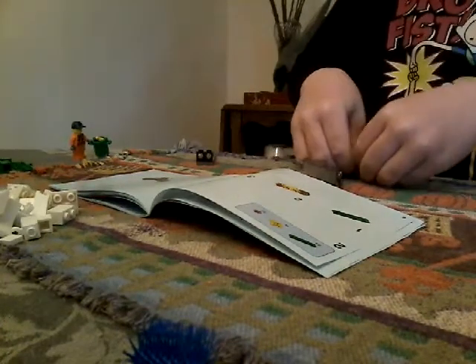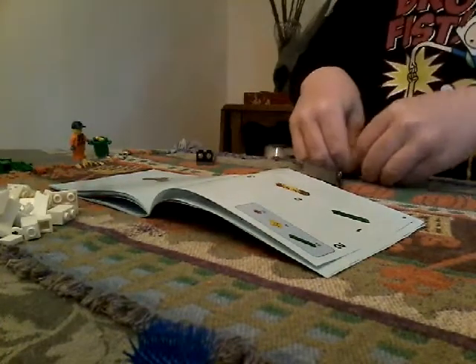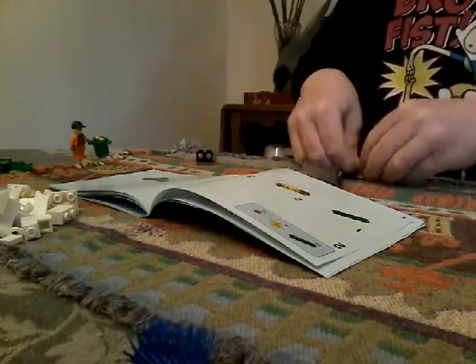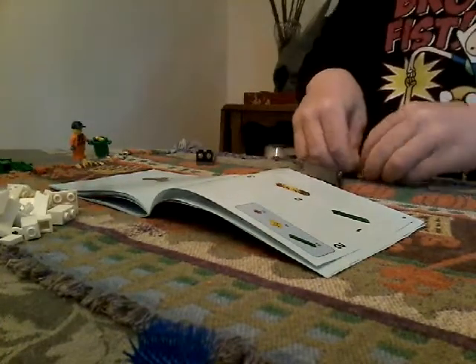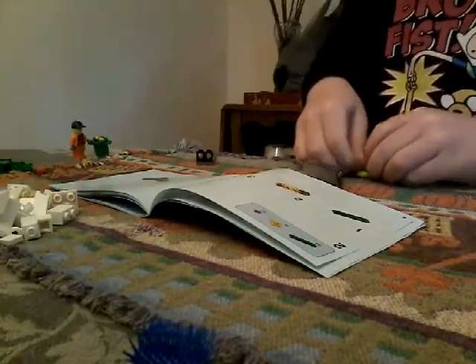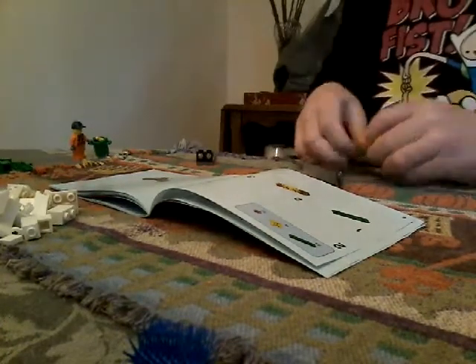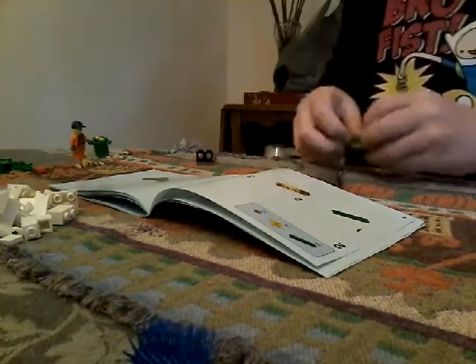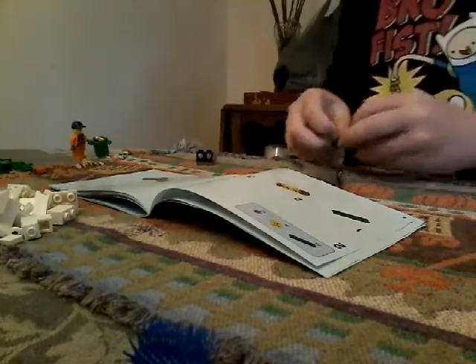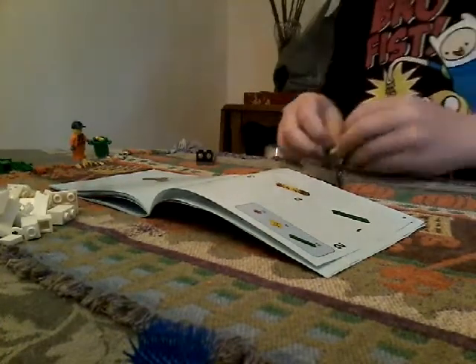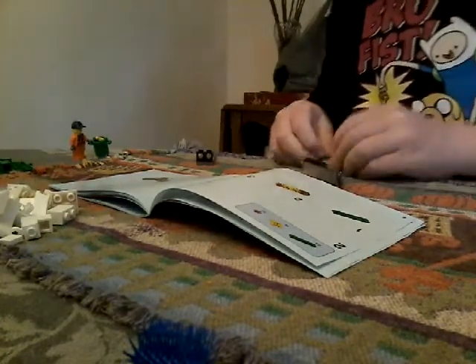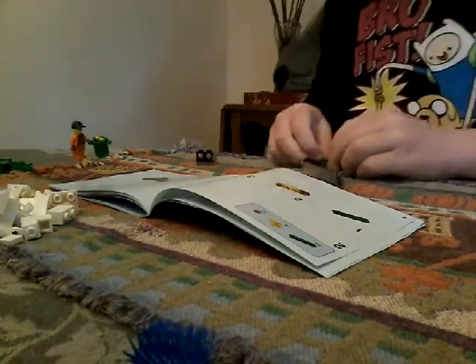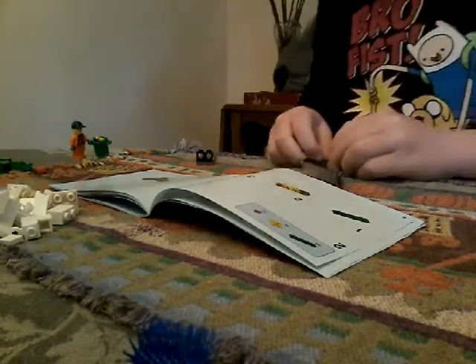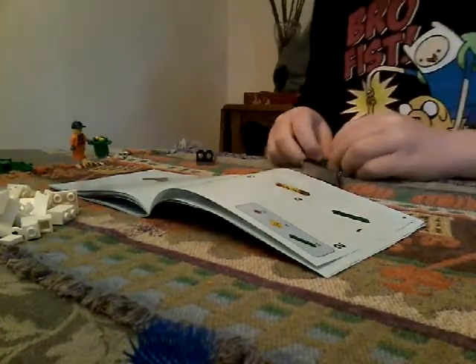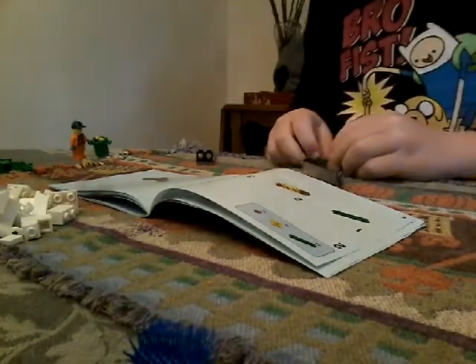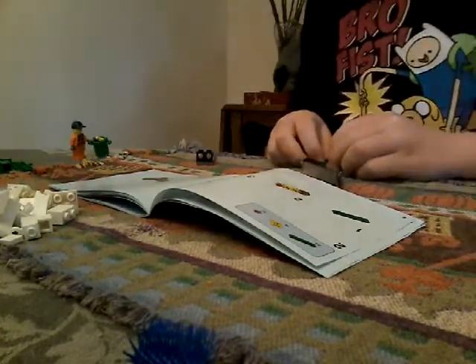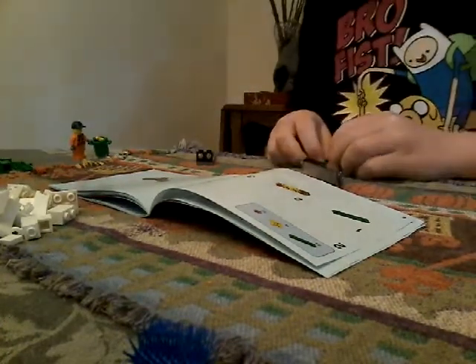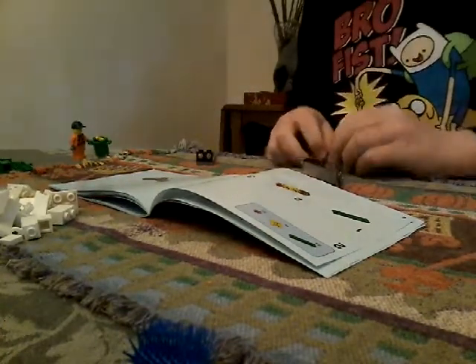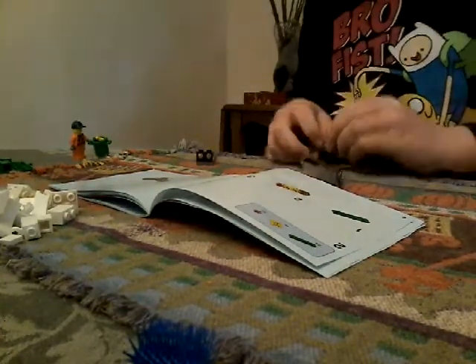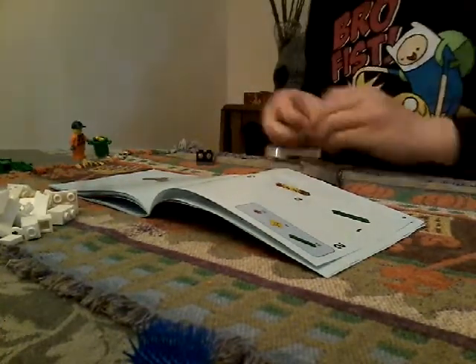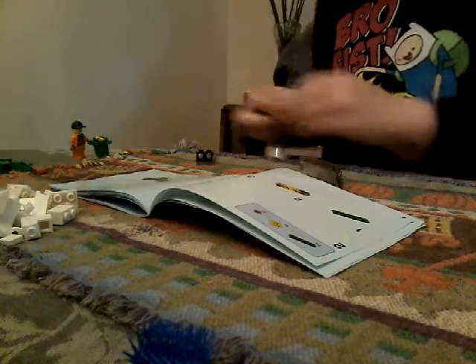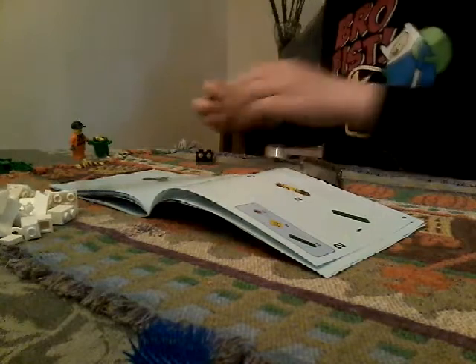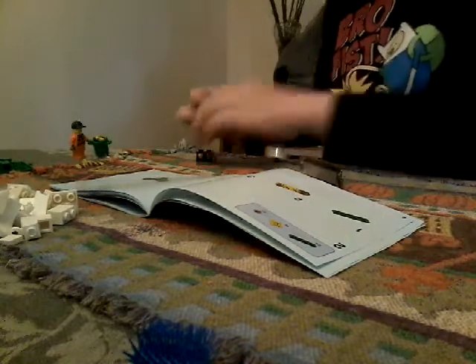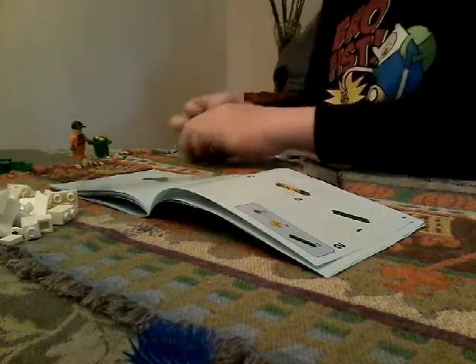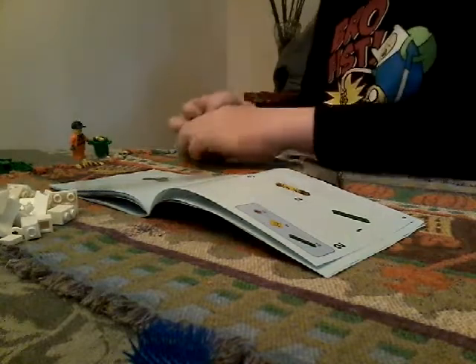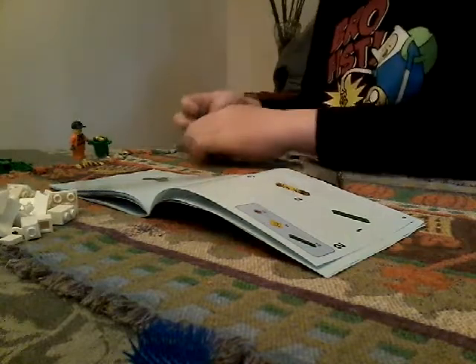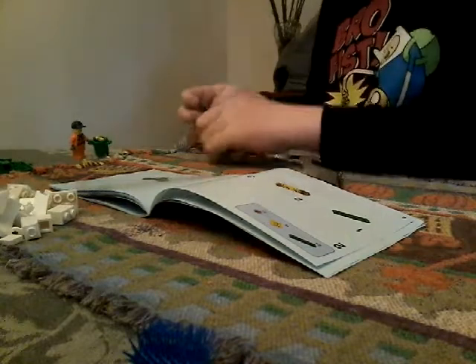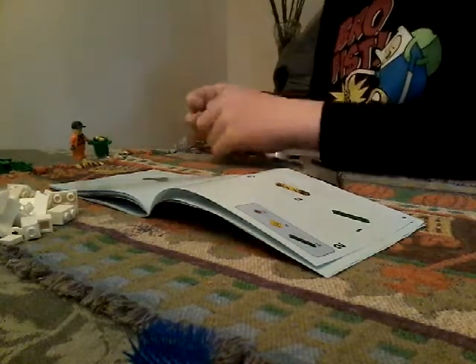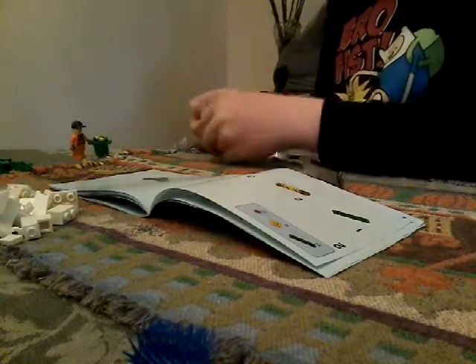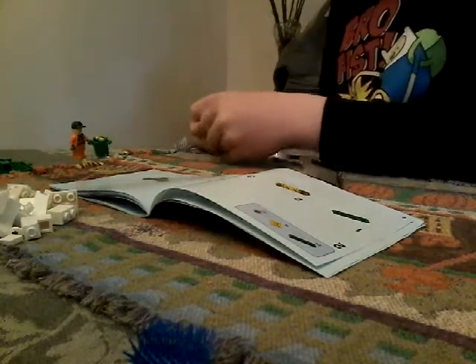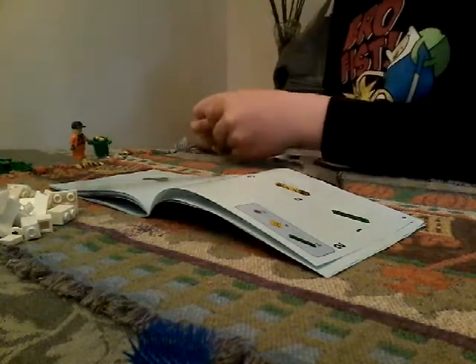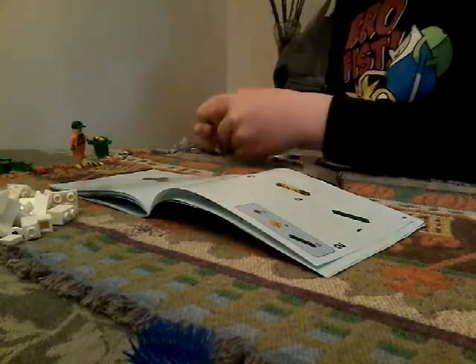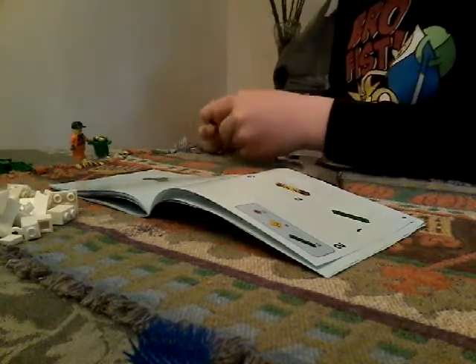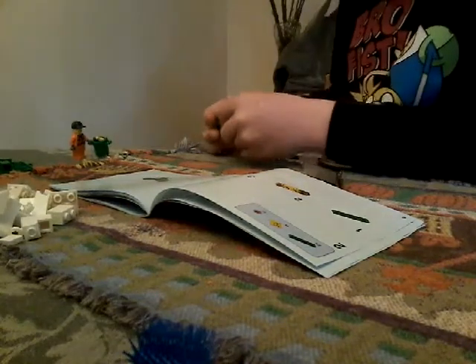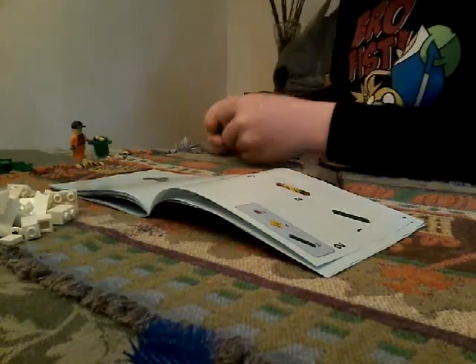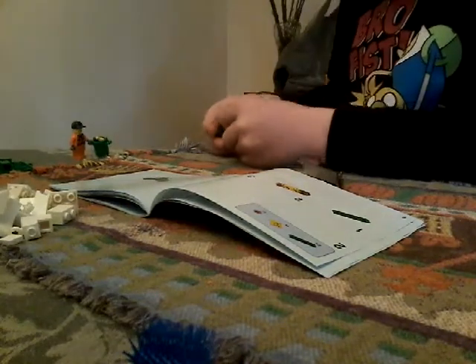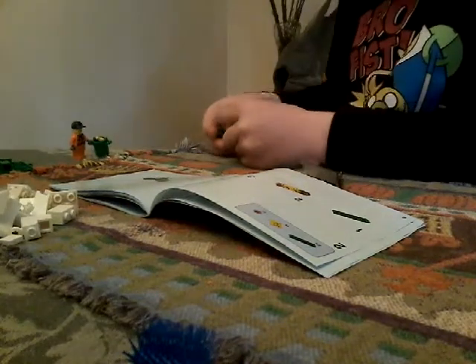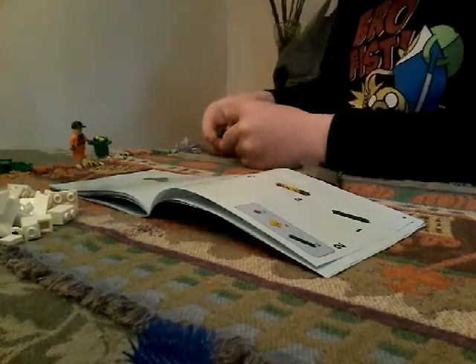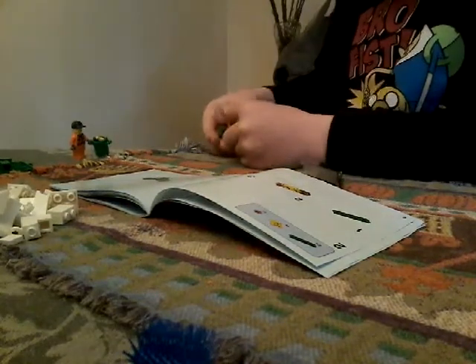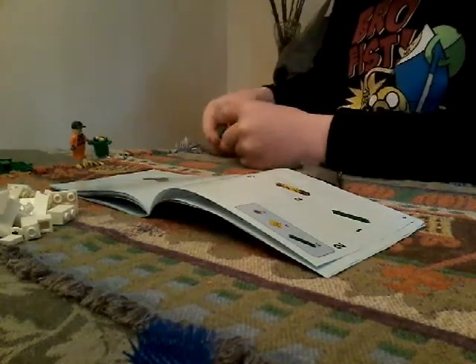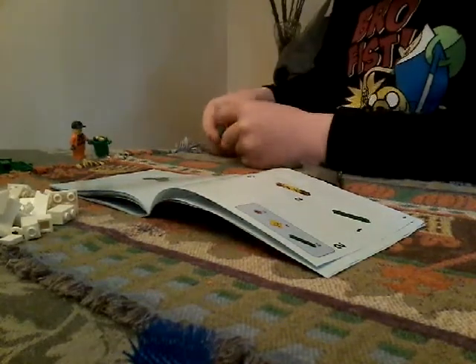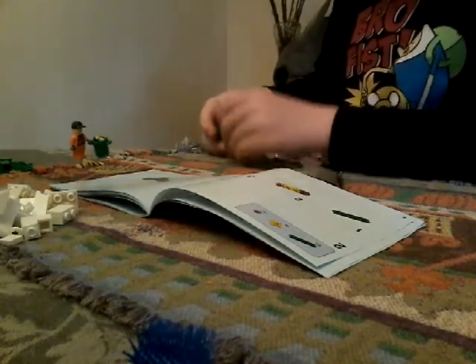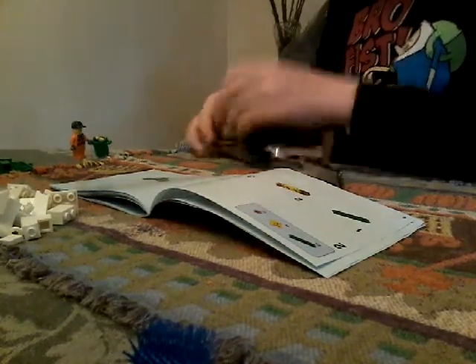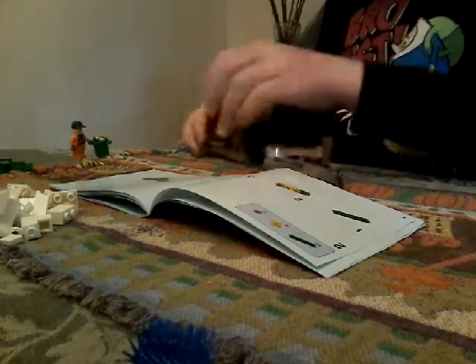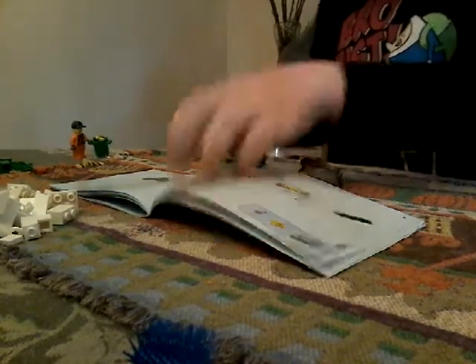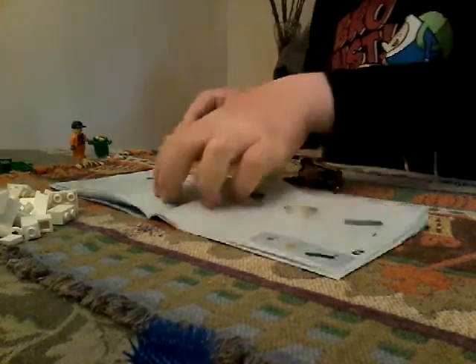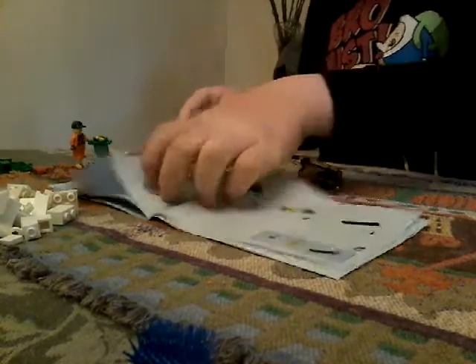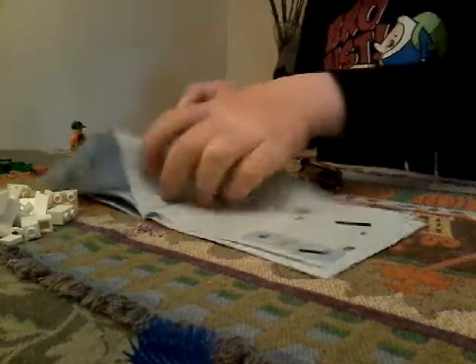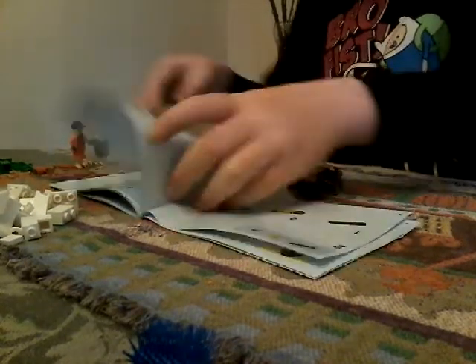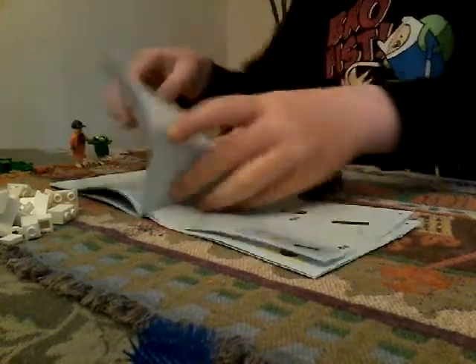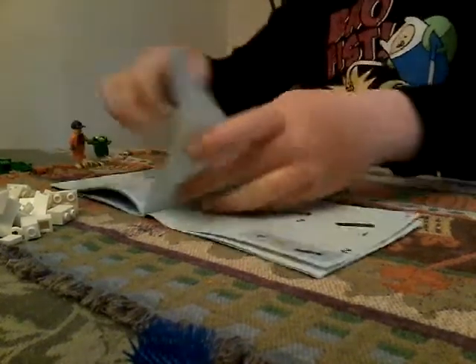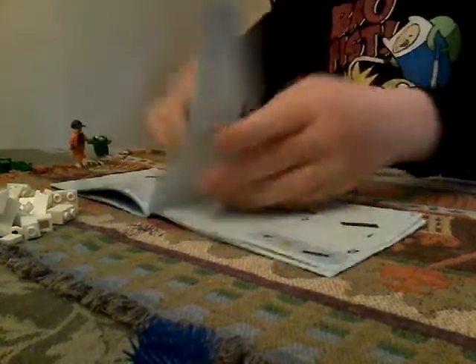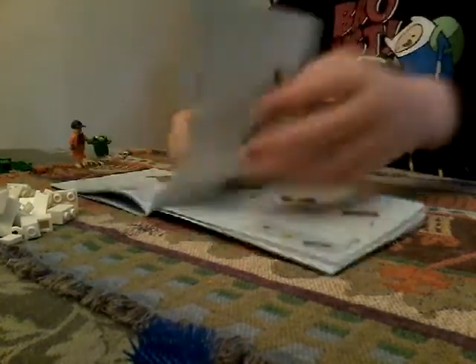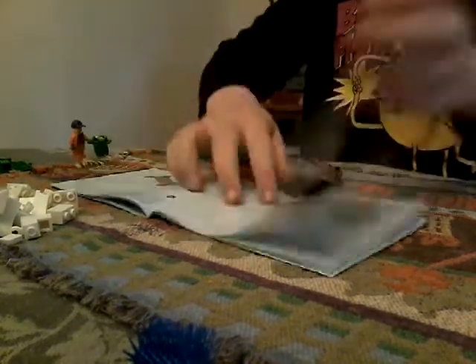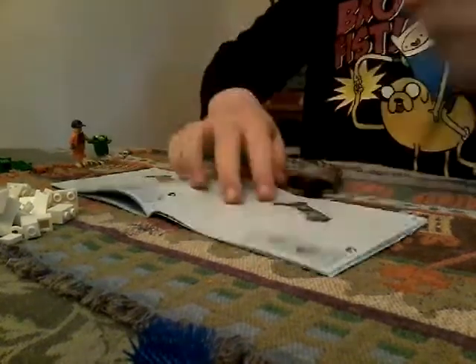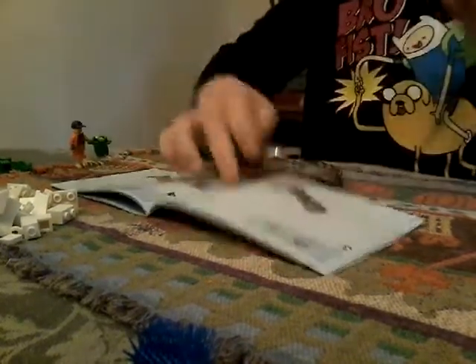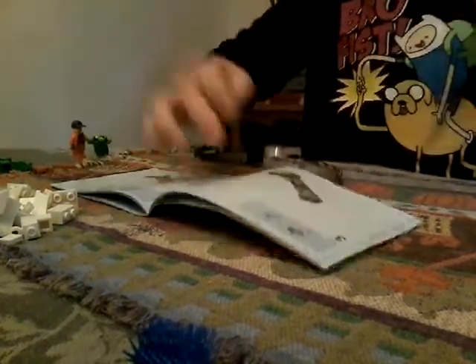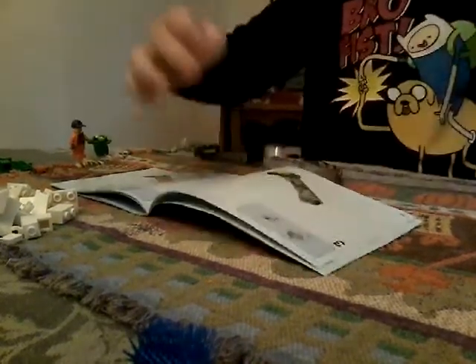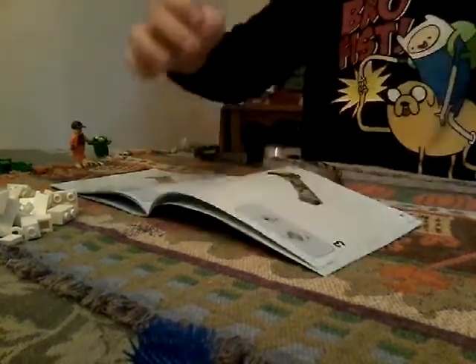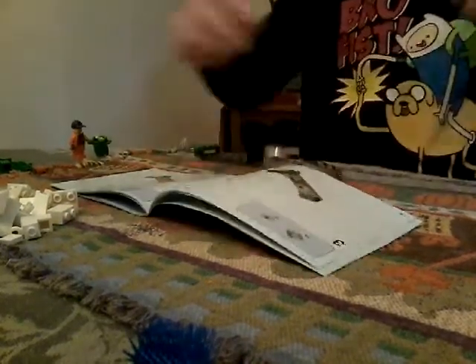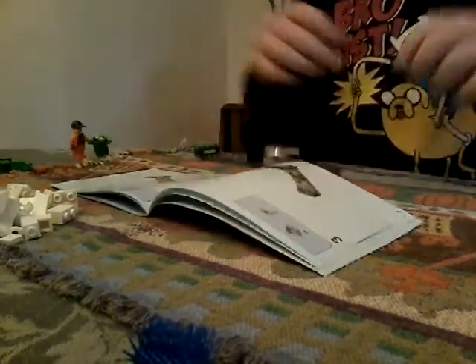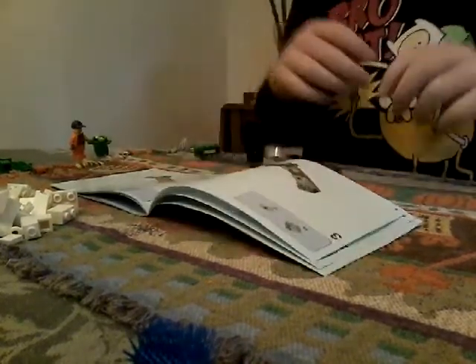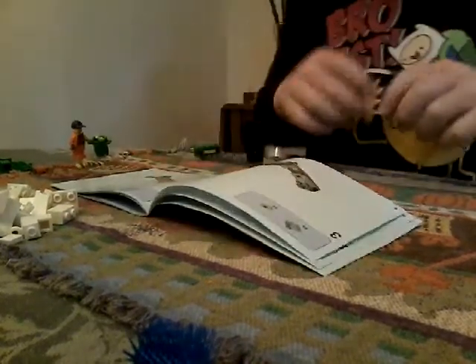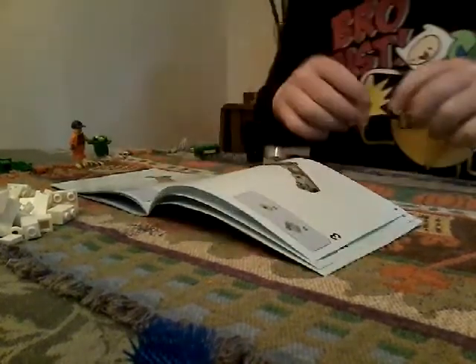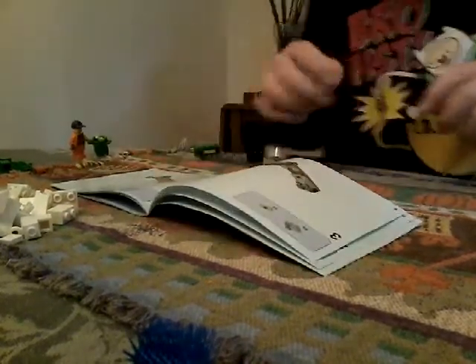Not bad, Jack. You're doing great. Now we put it on the end. Now we go to the next page.